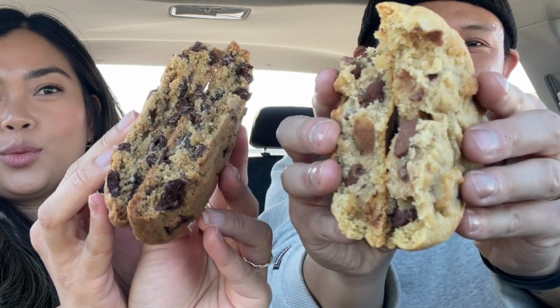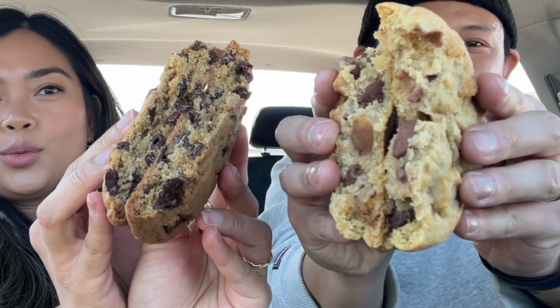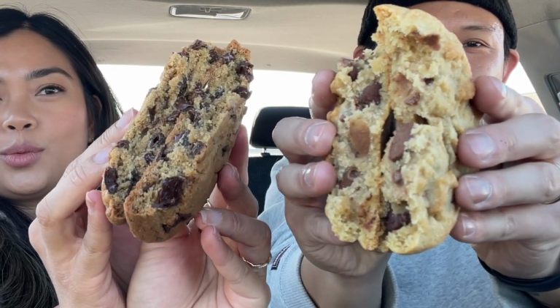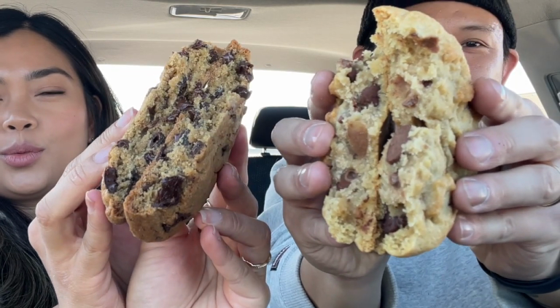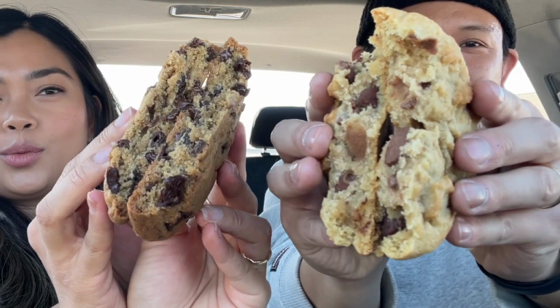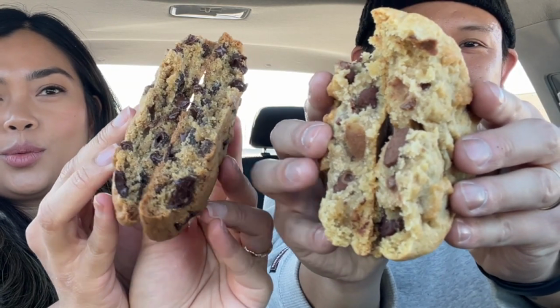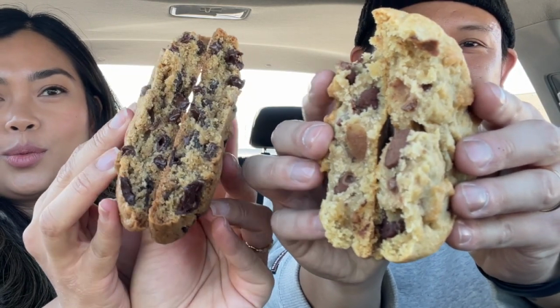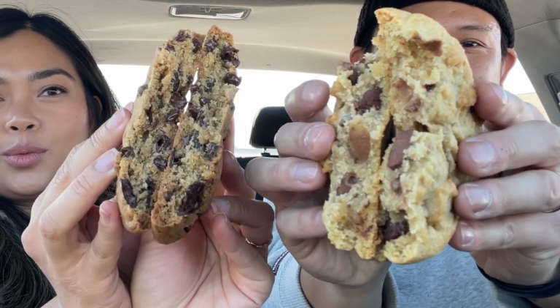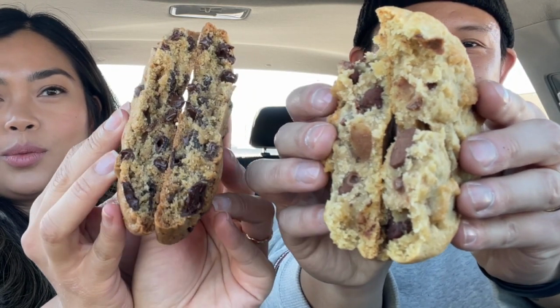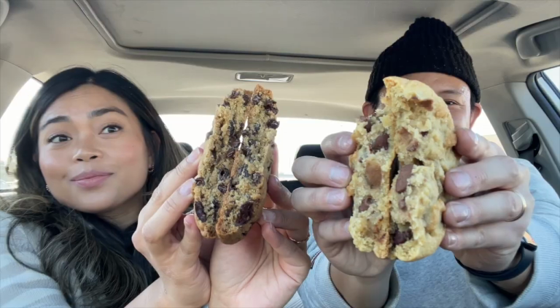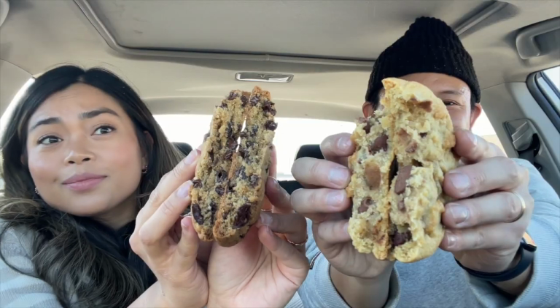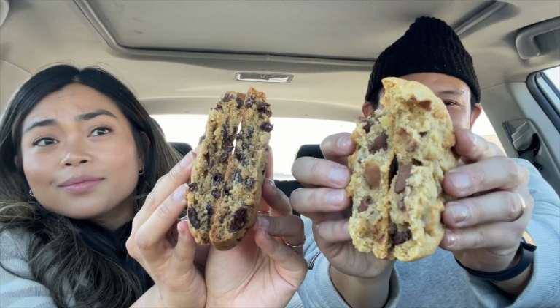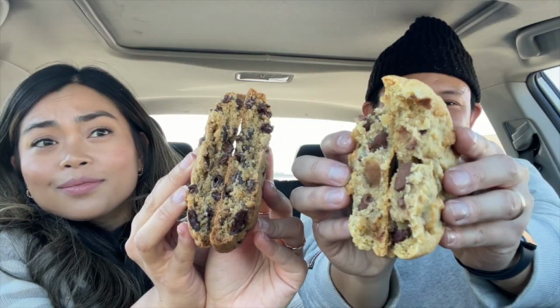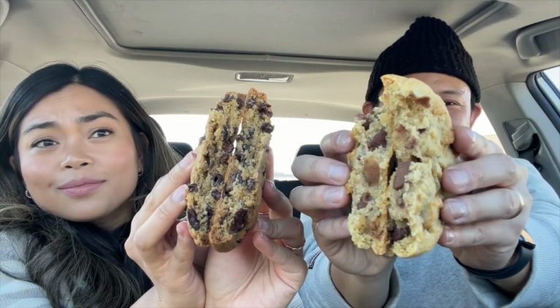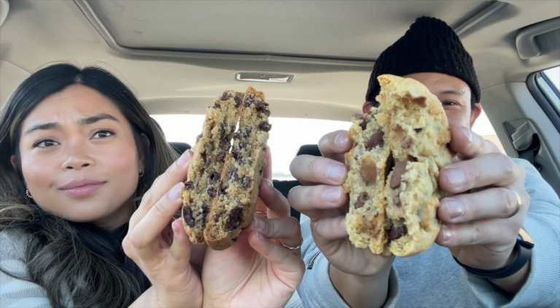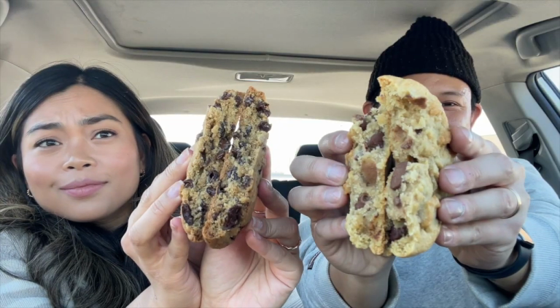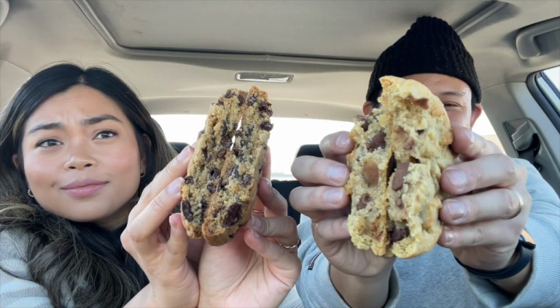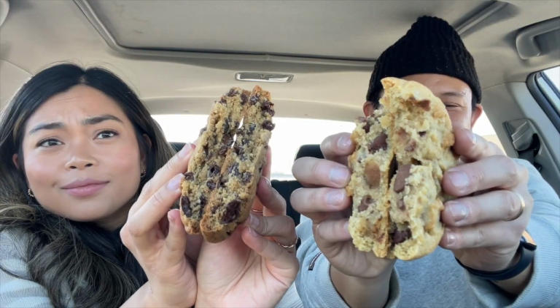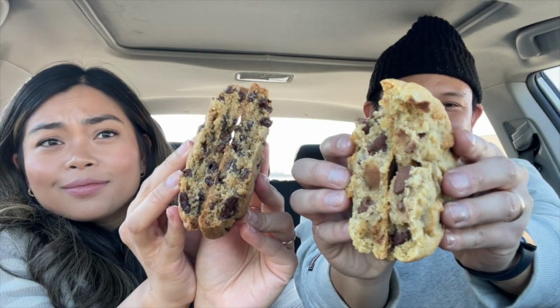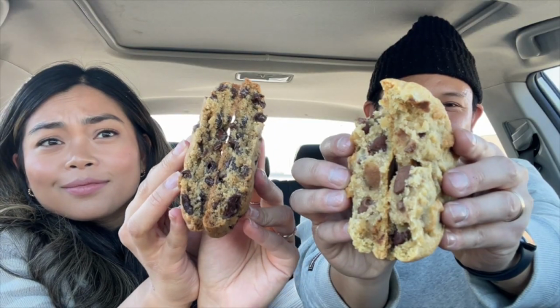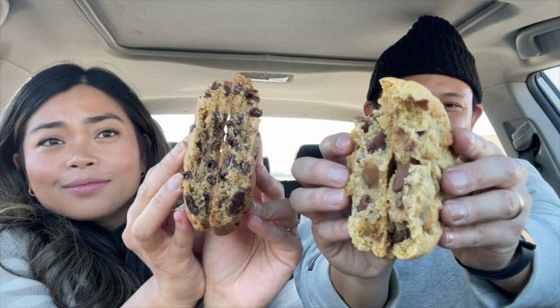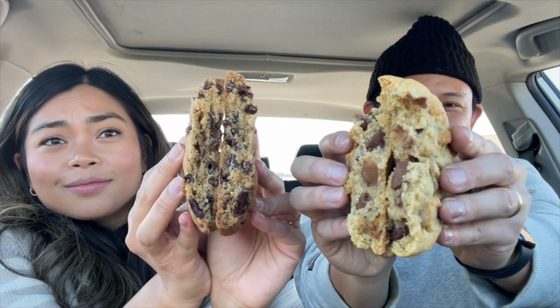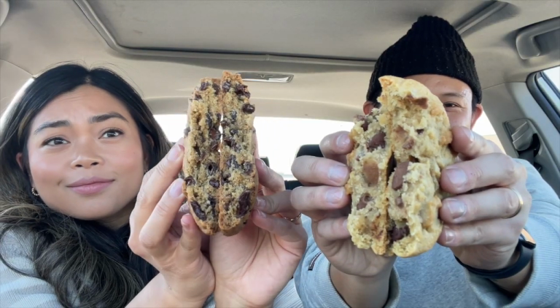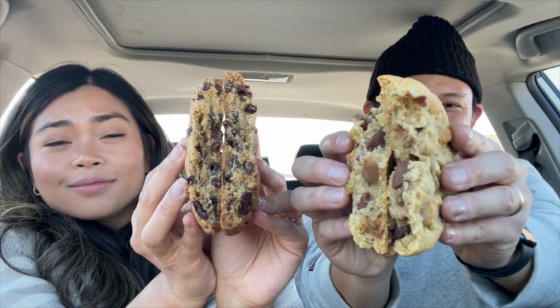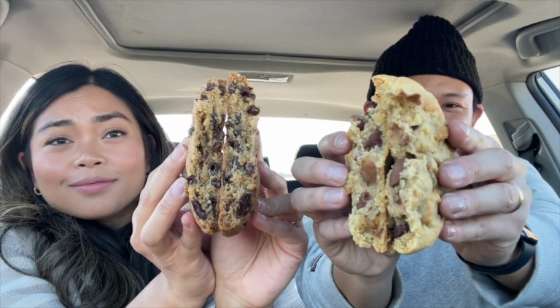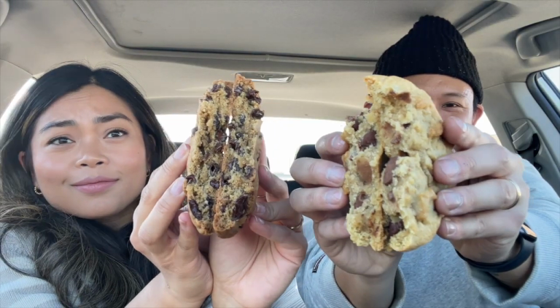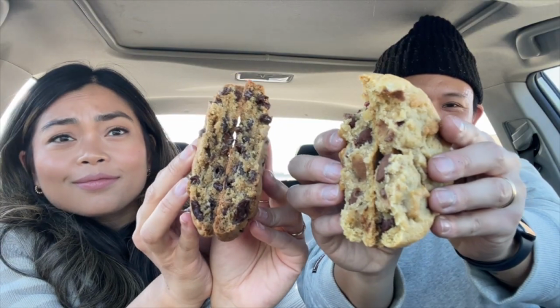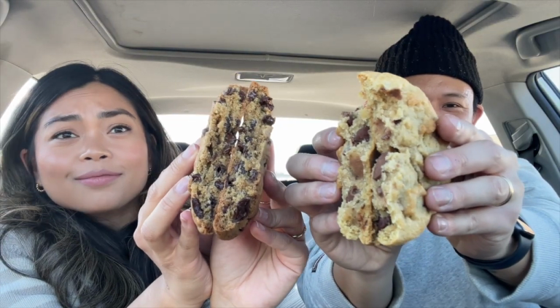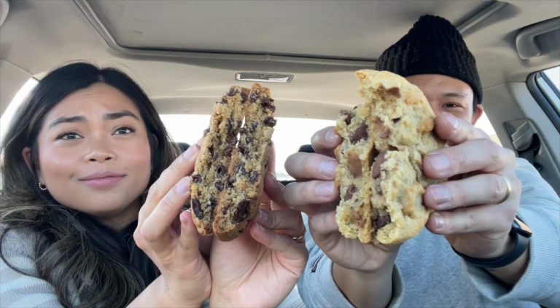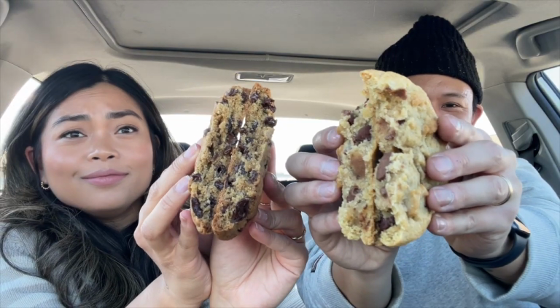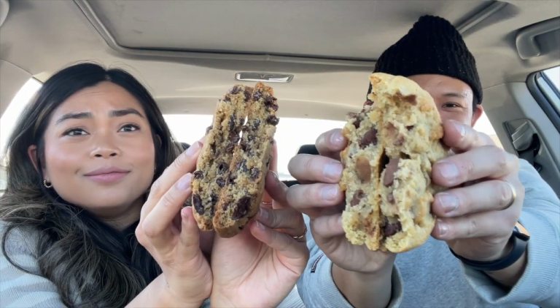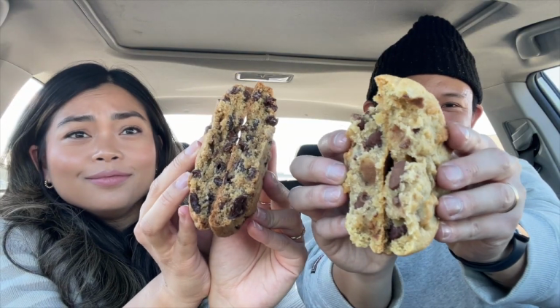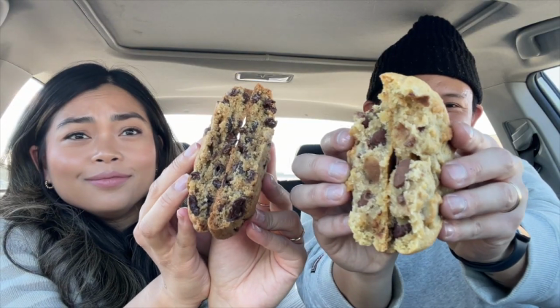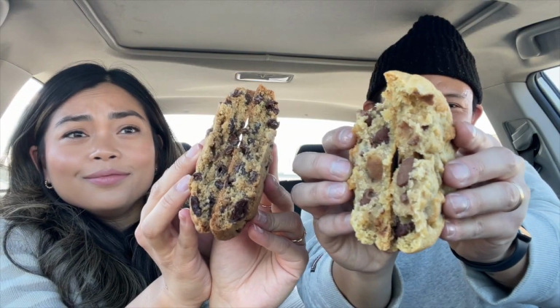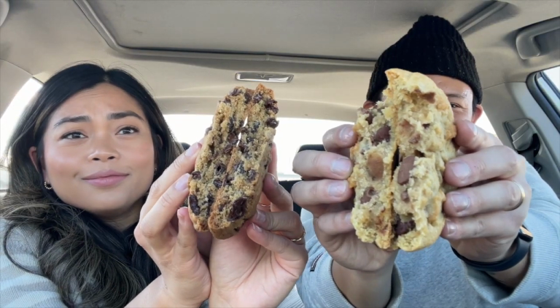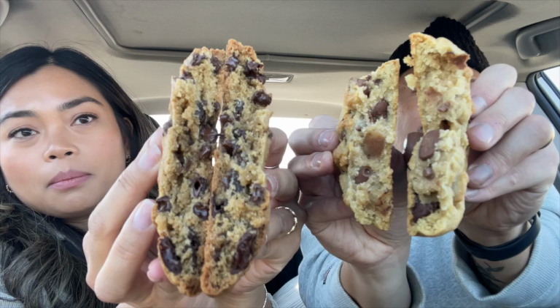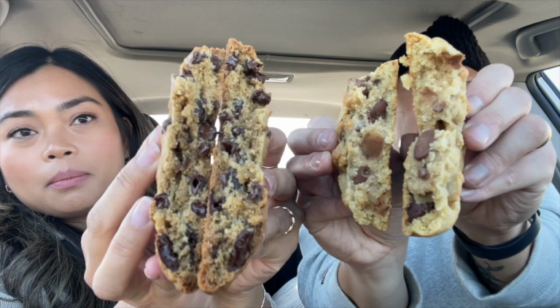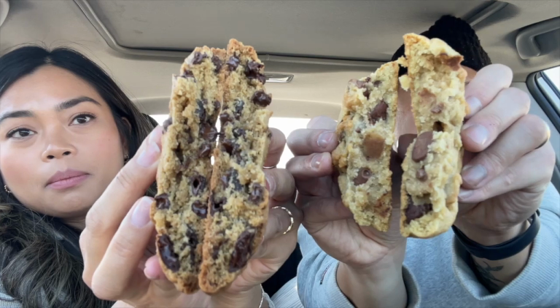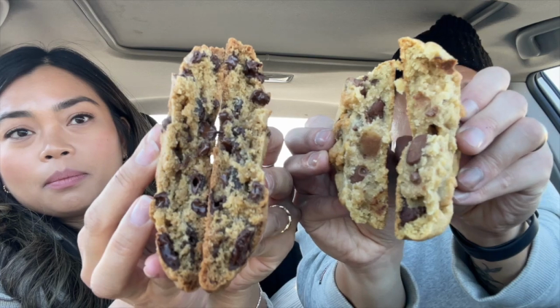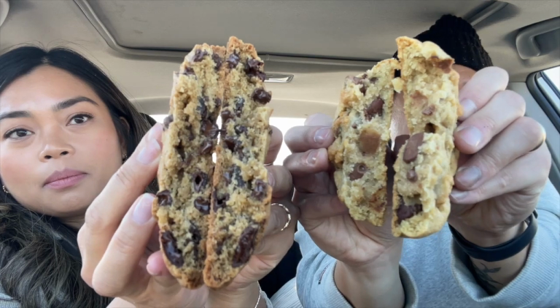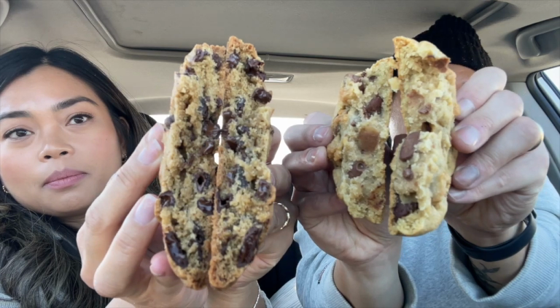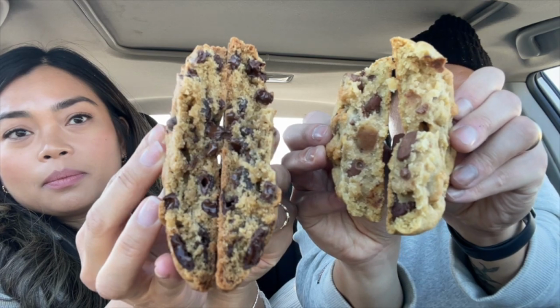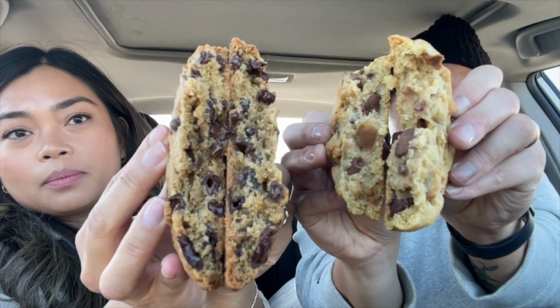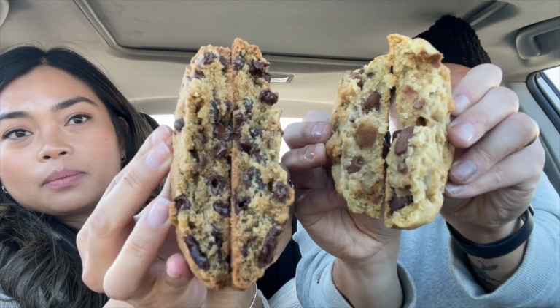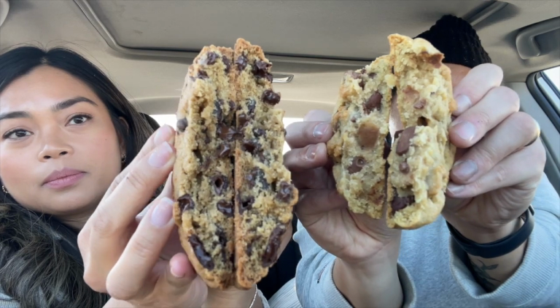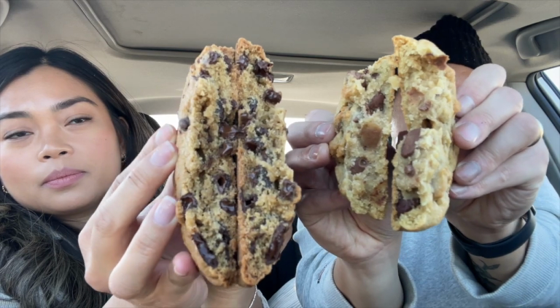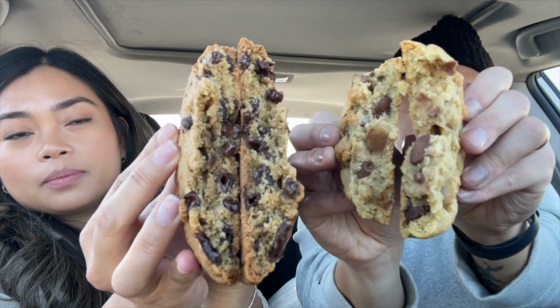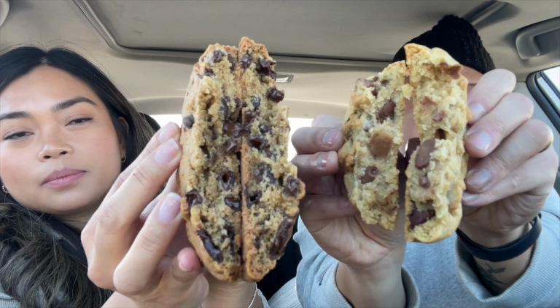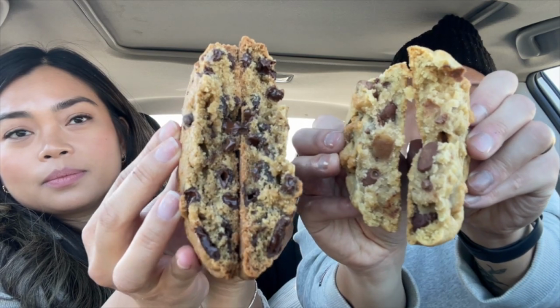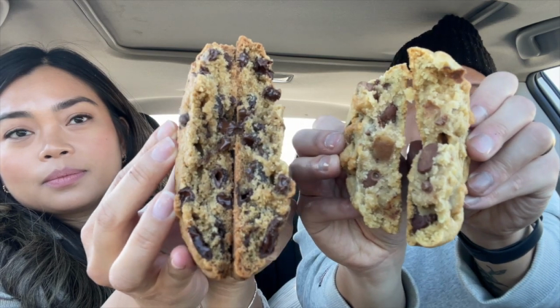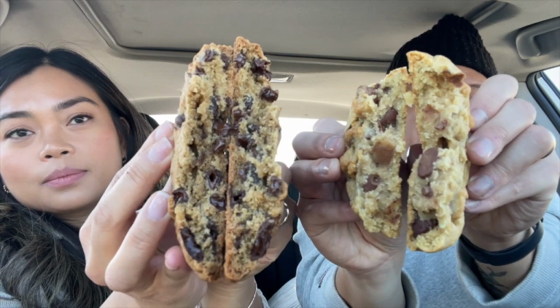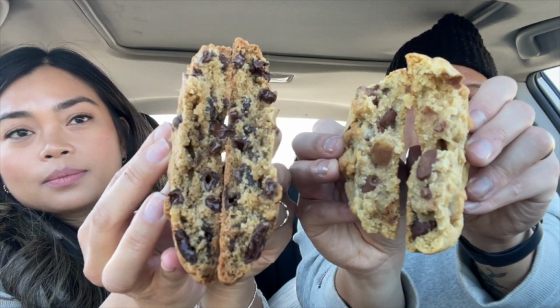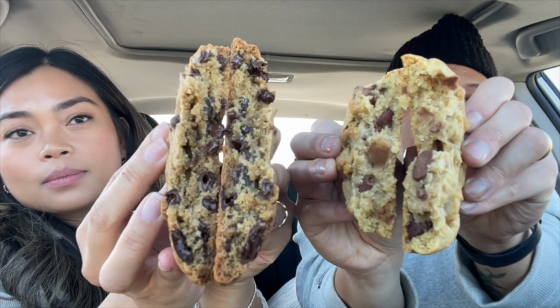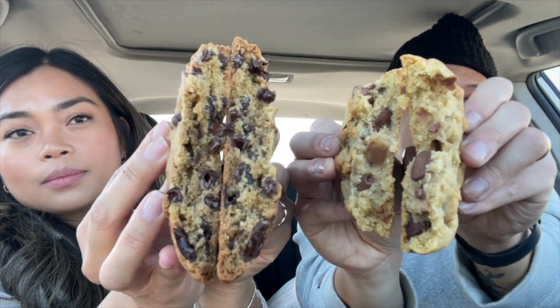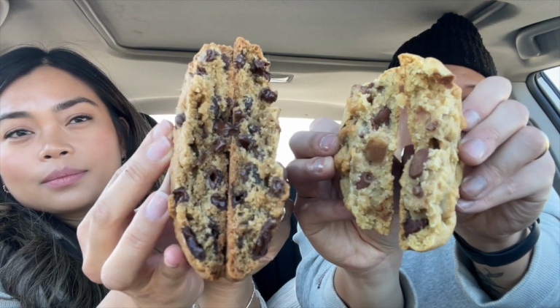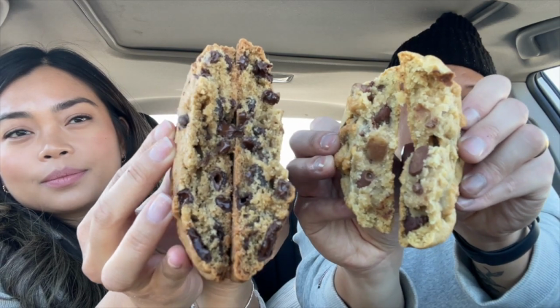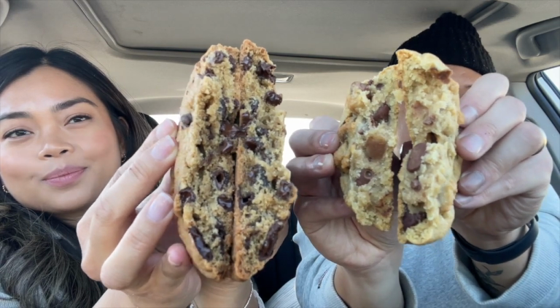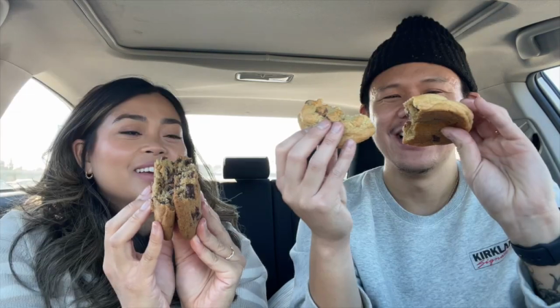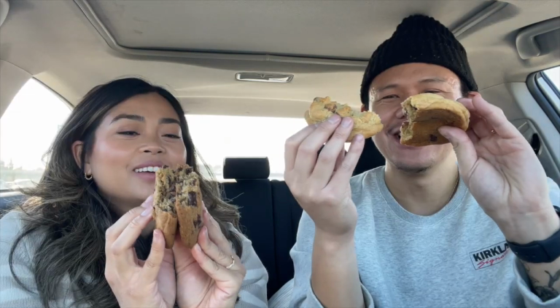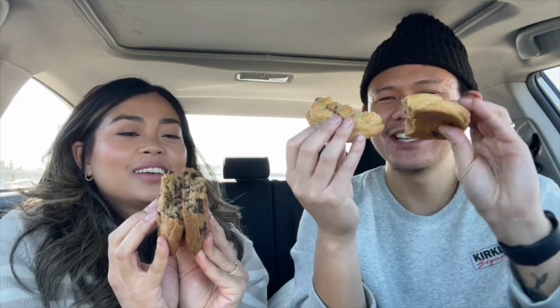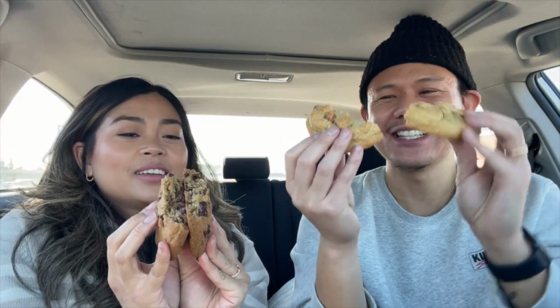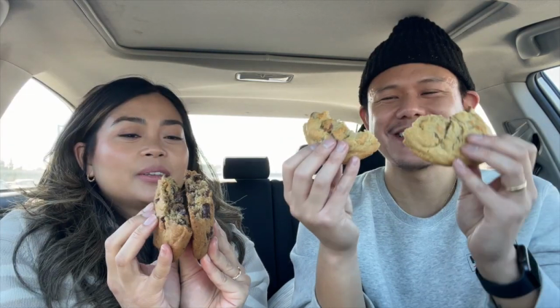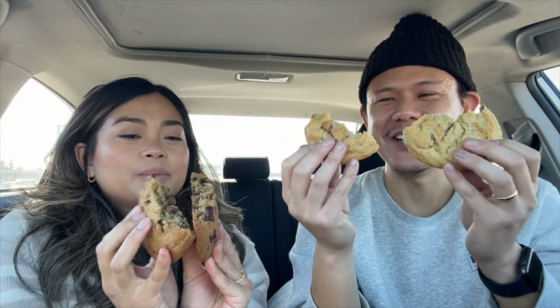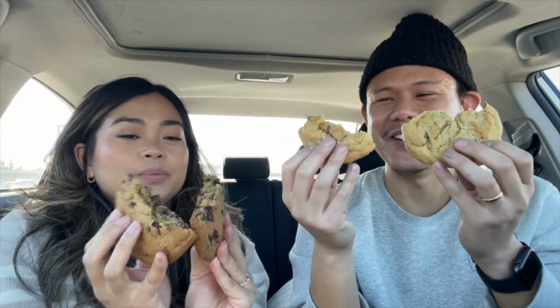Opening them up, it looks like the Costco cookie has way more chocolate chips, while the Crumble cookie doesn't have as many. I think it's time to try them.